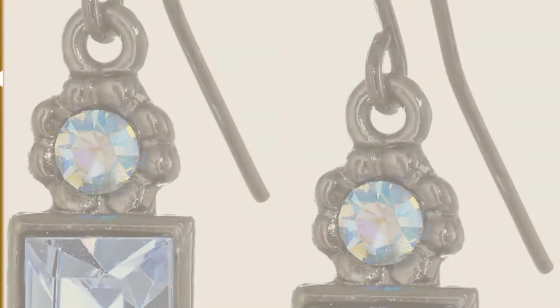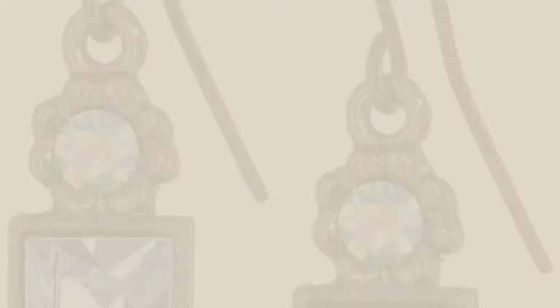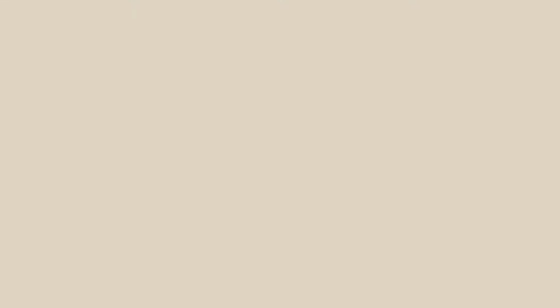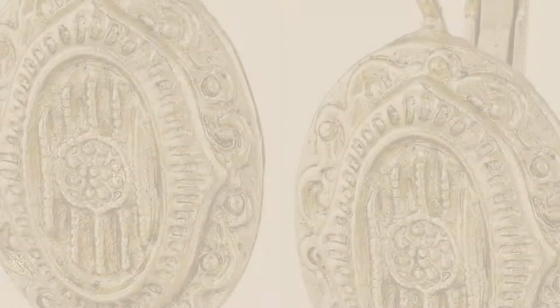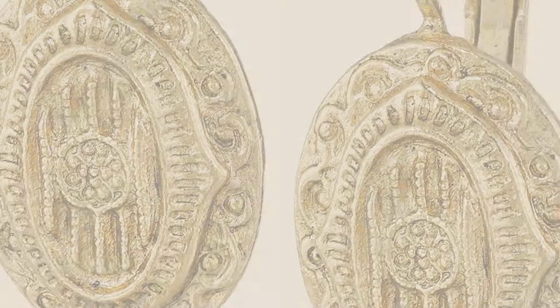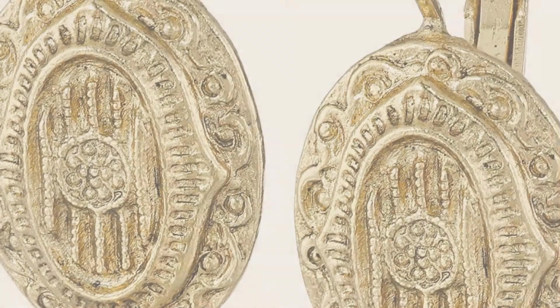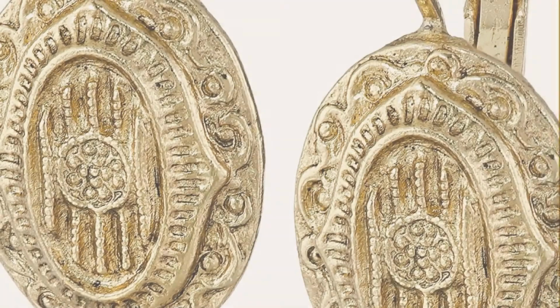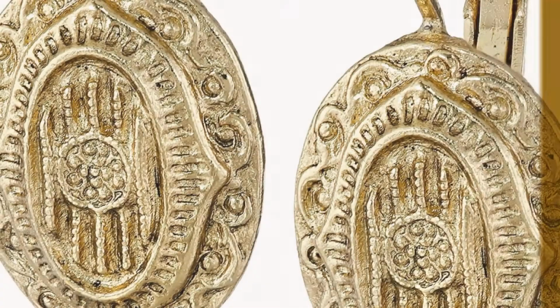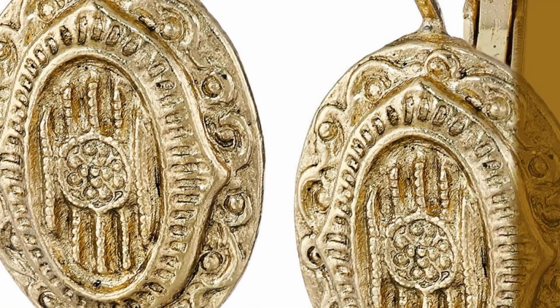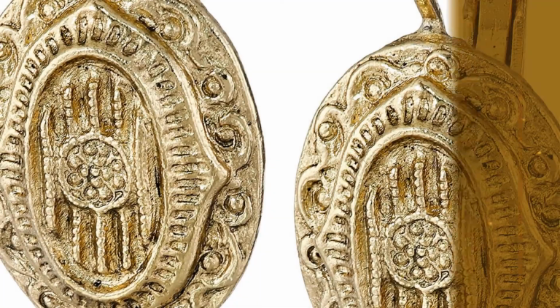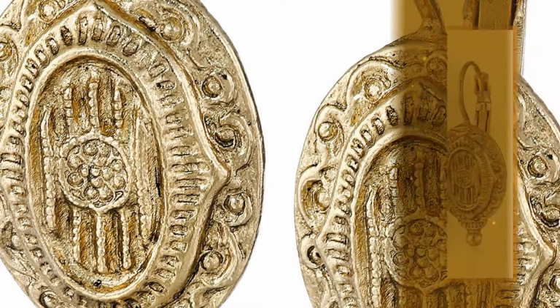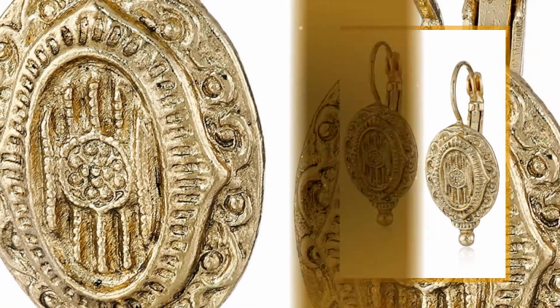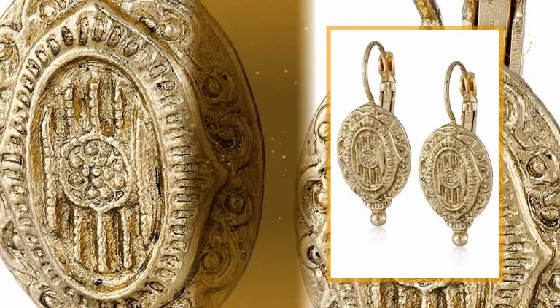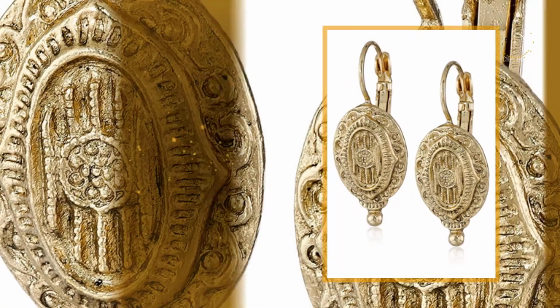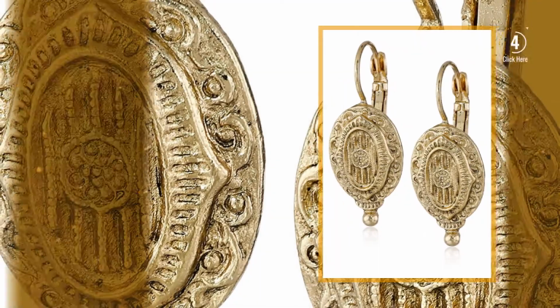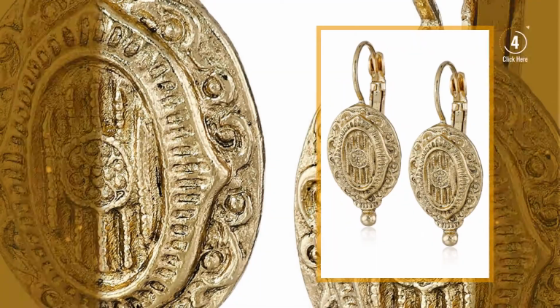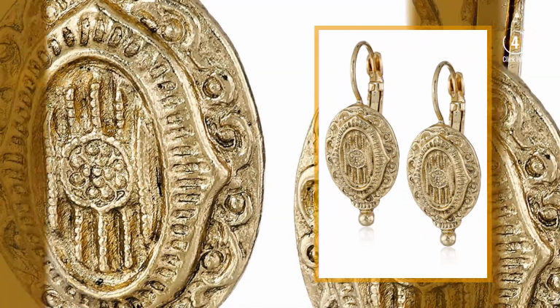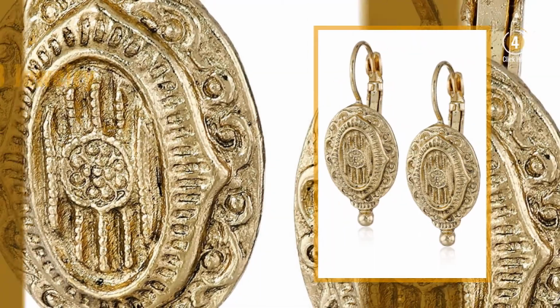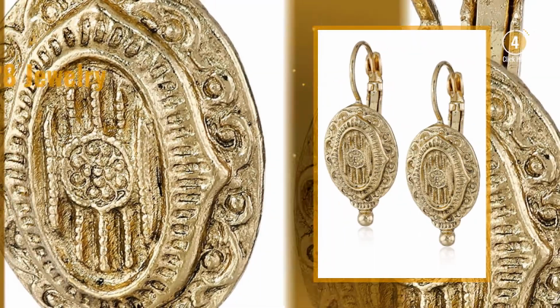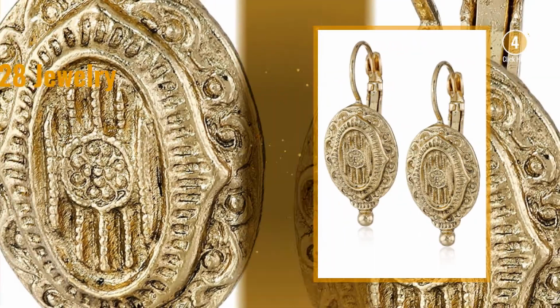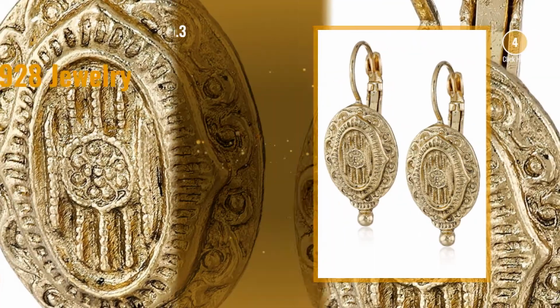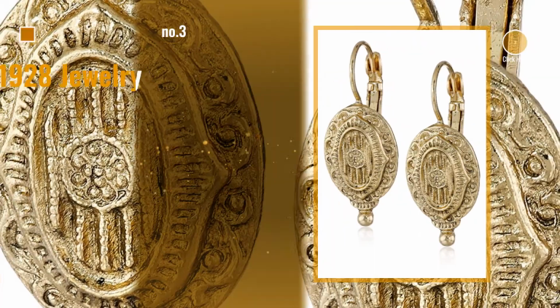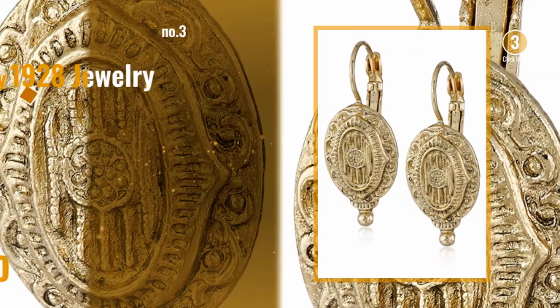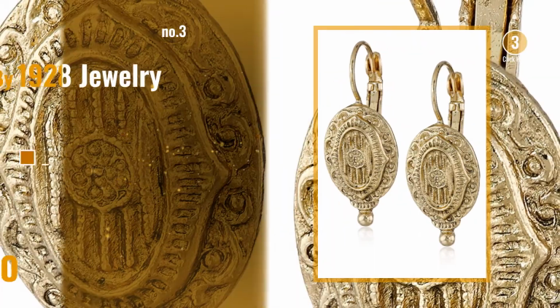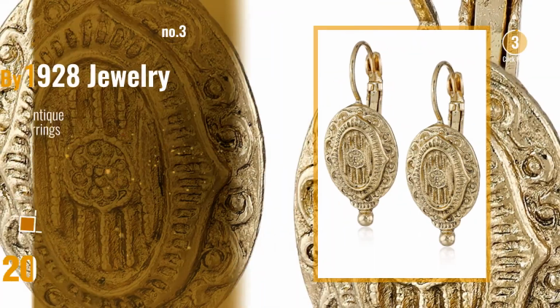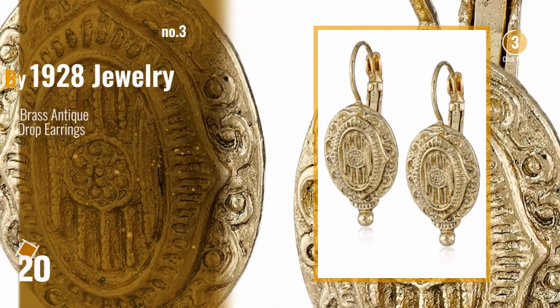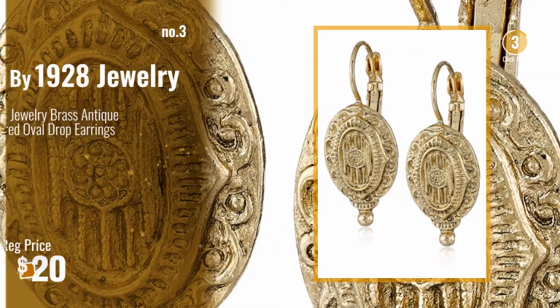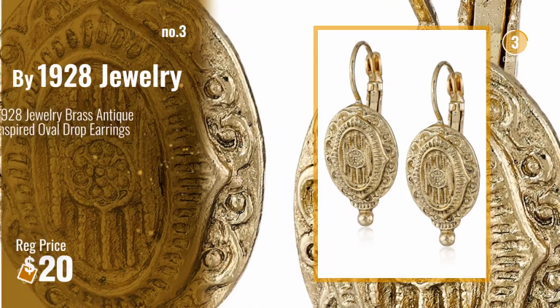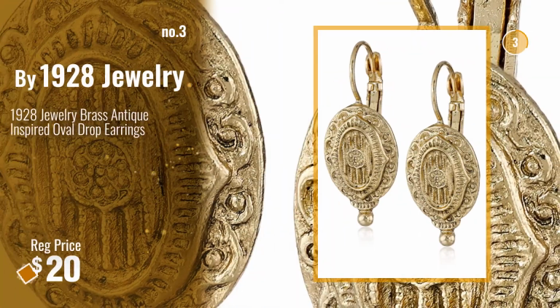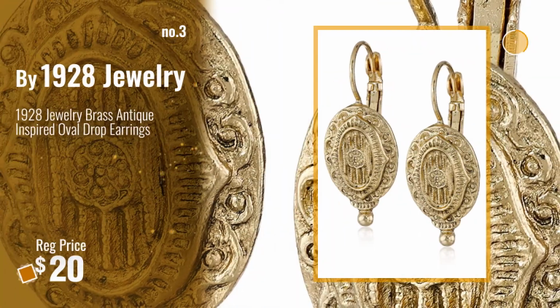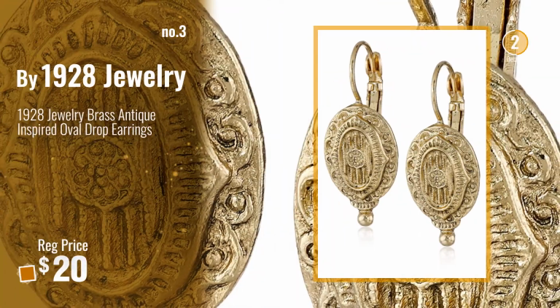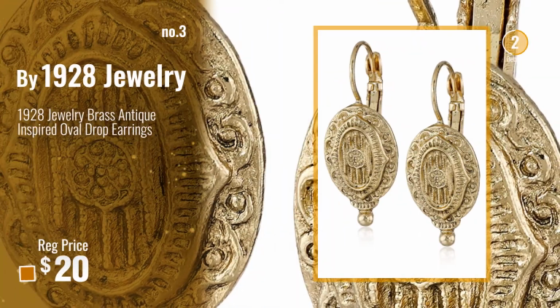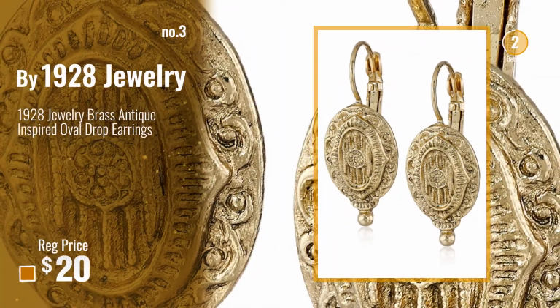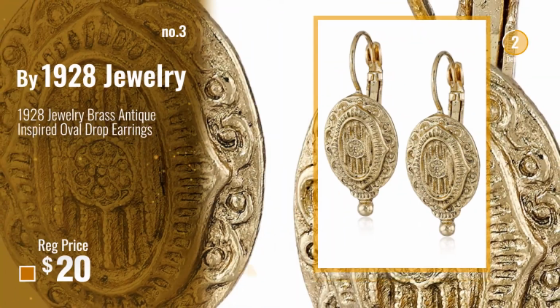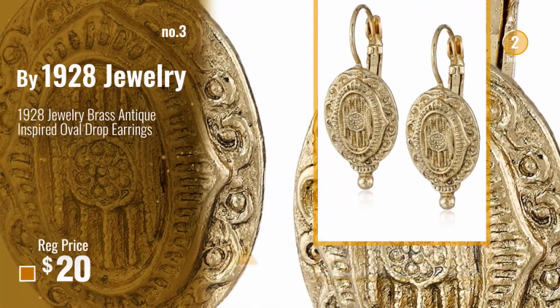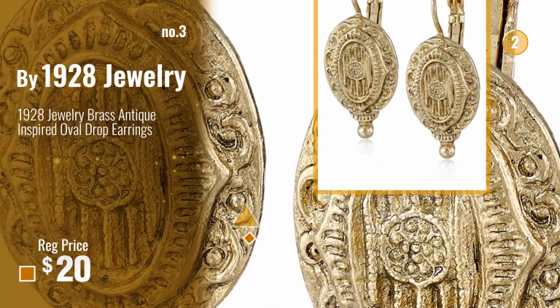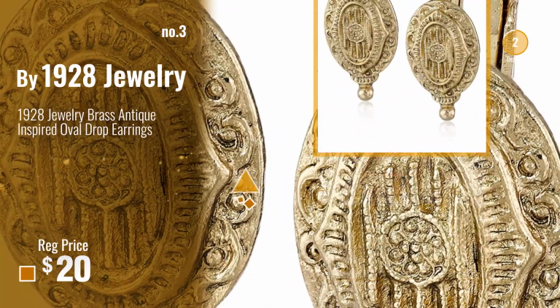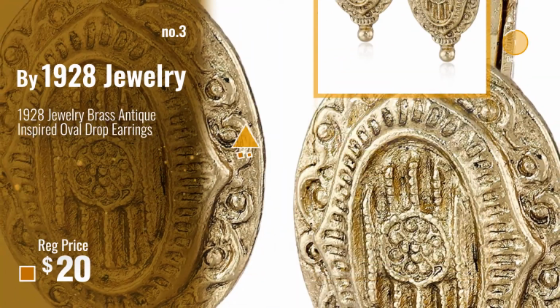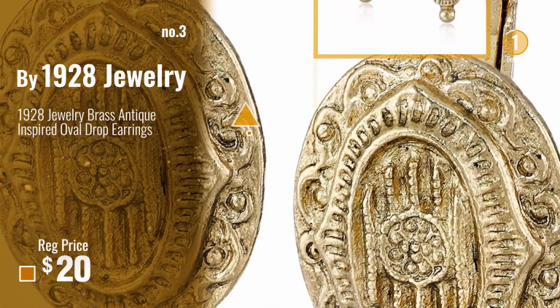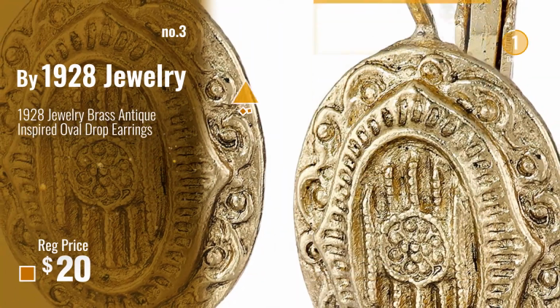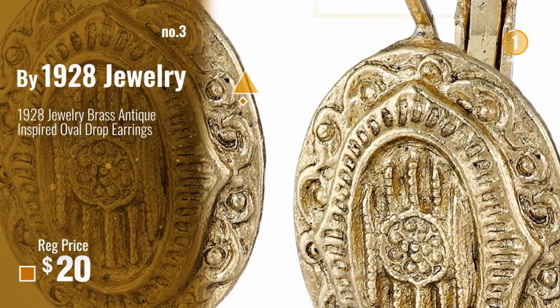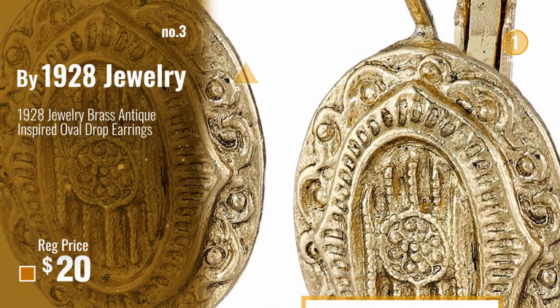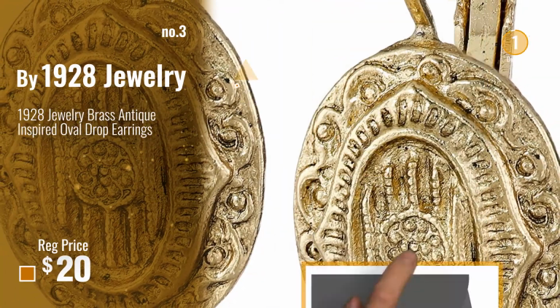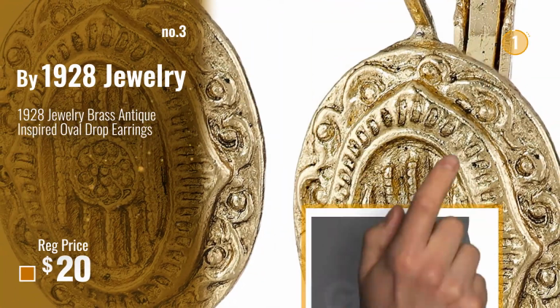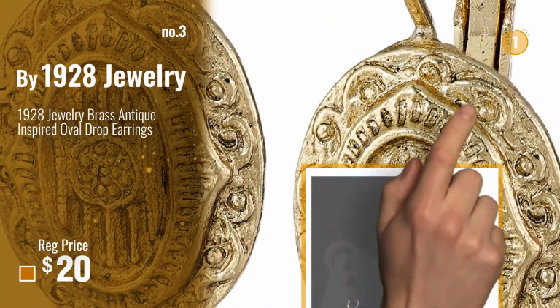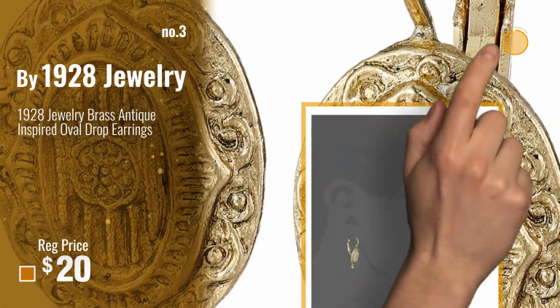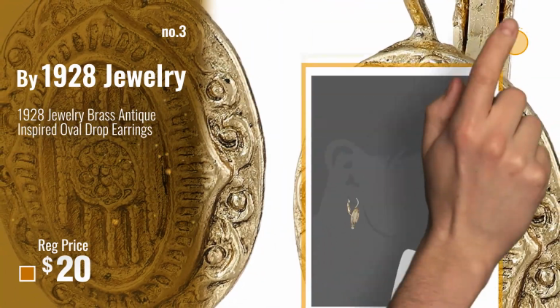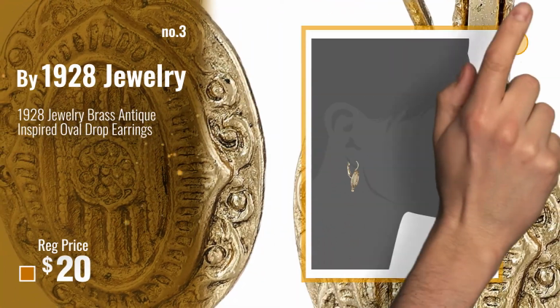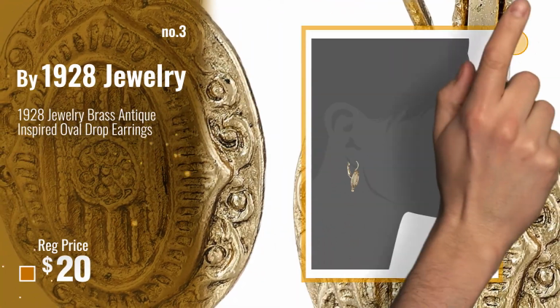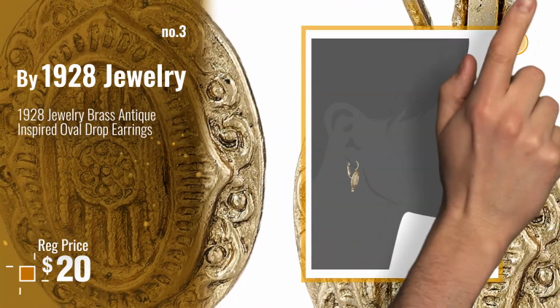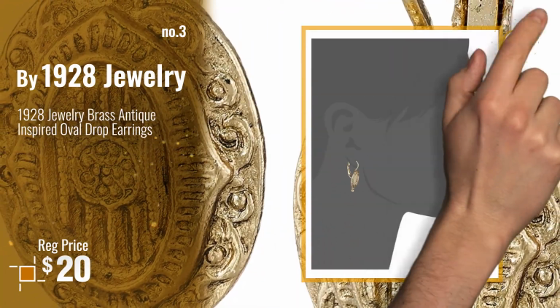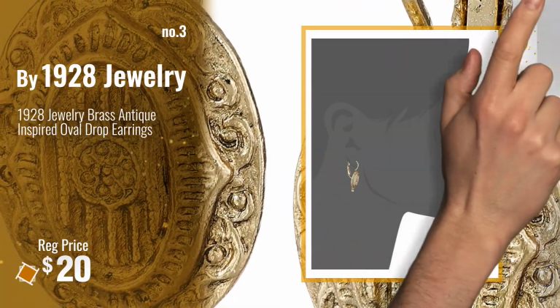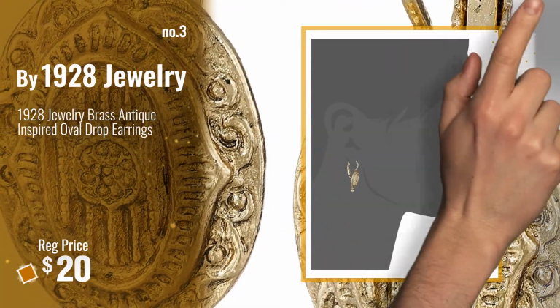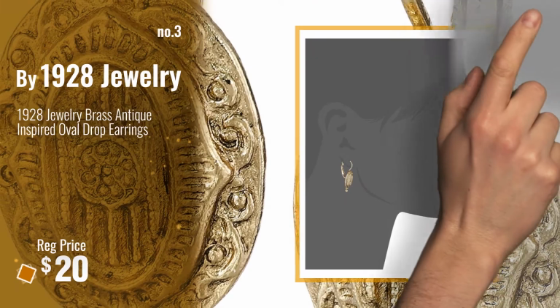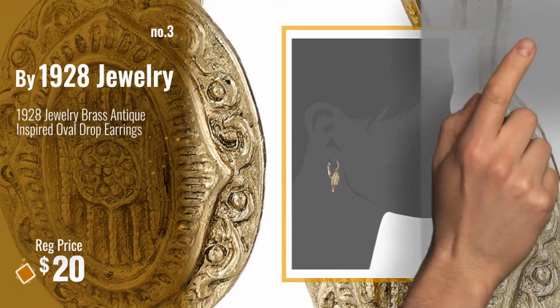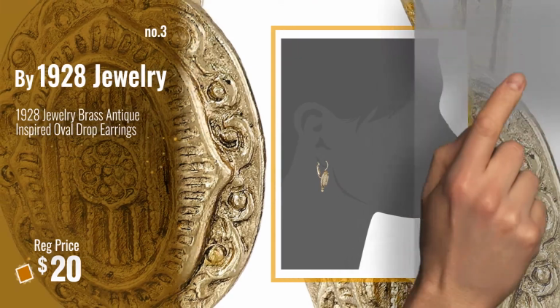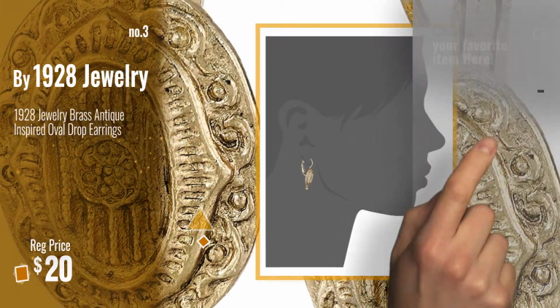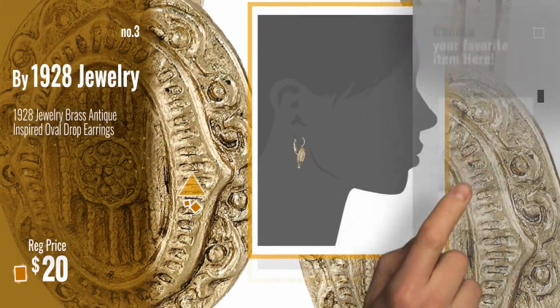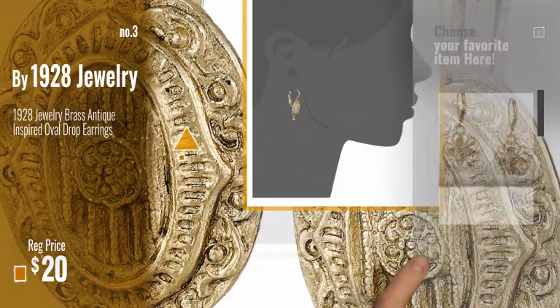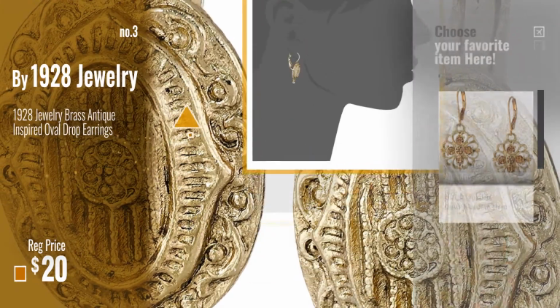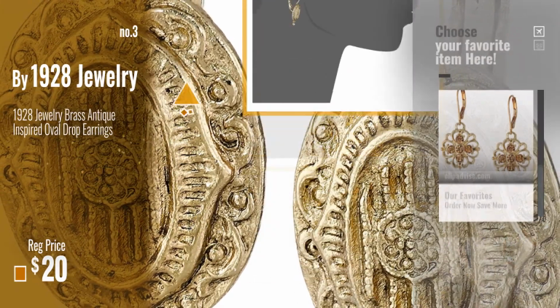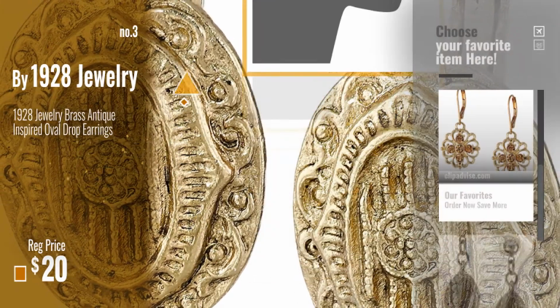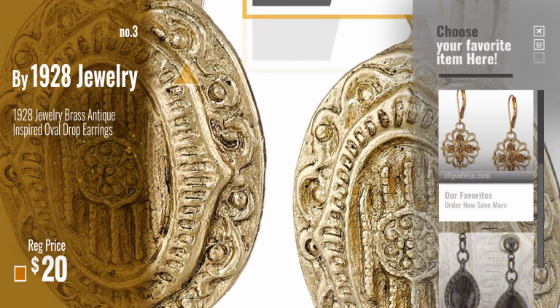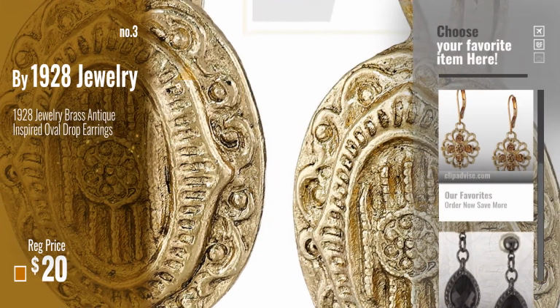Number 3. For more info about these great earrings, click this banner below.